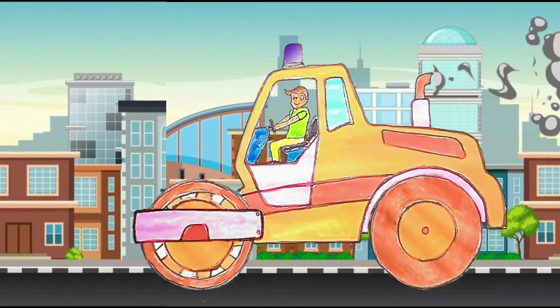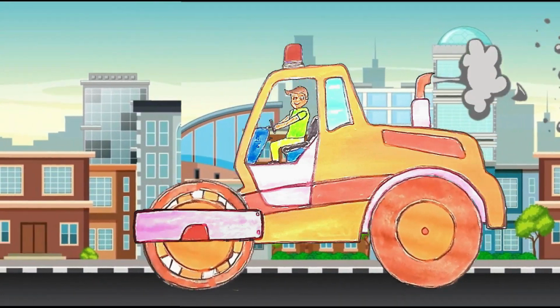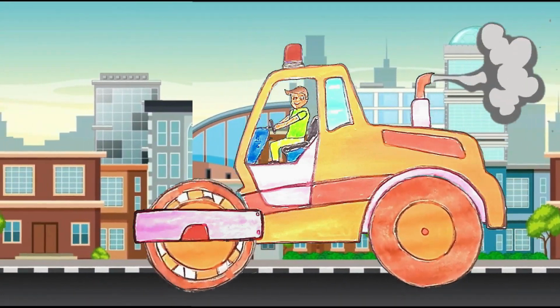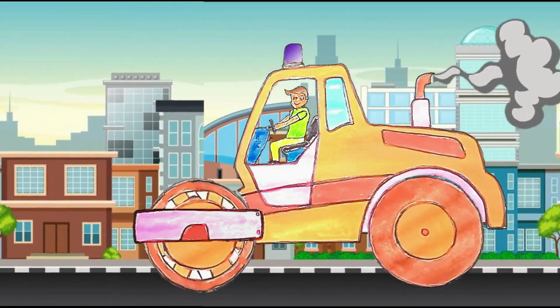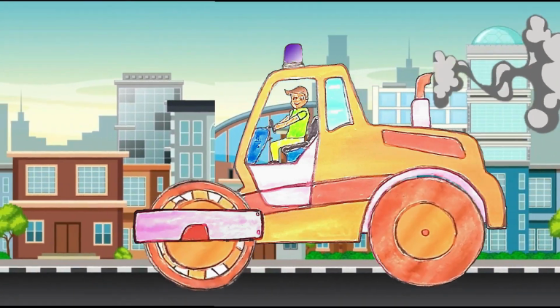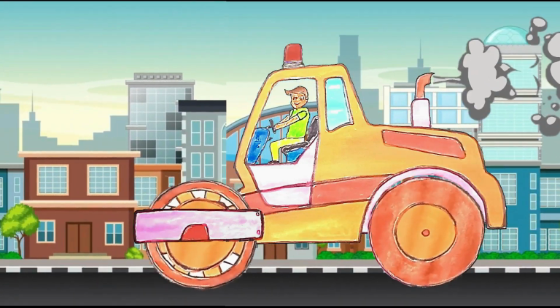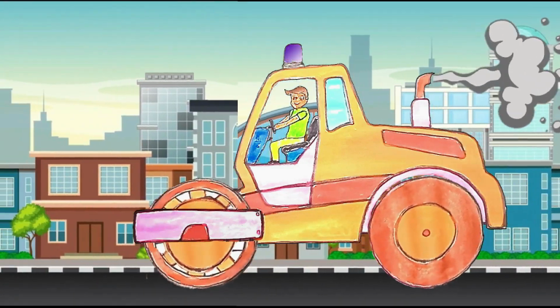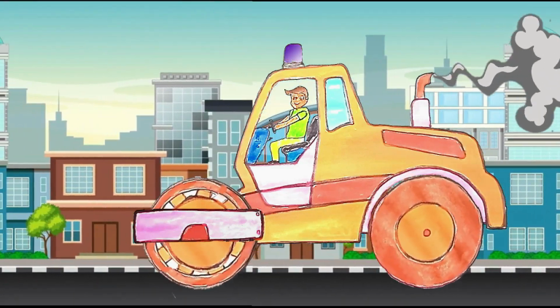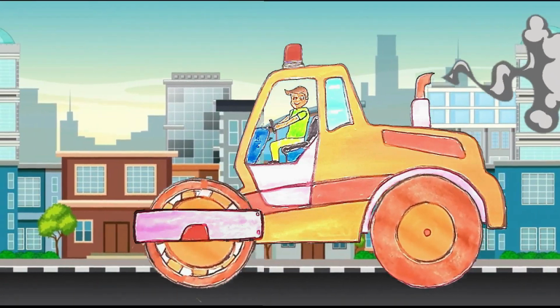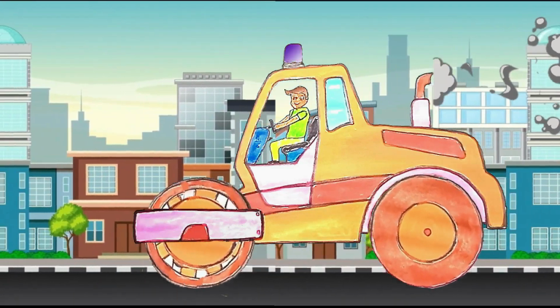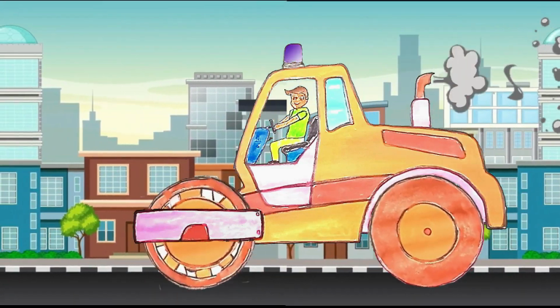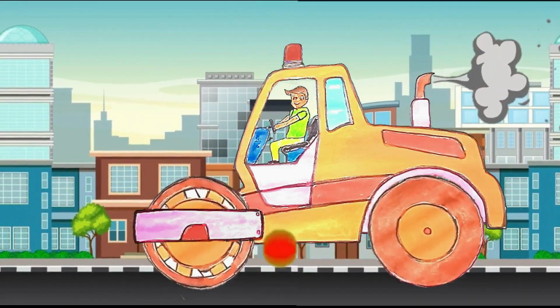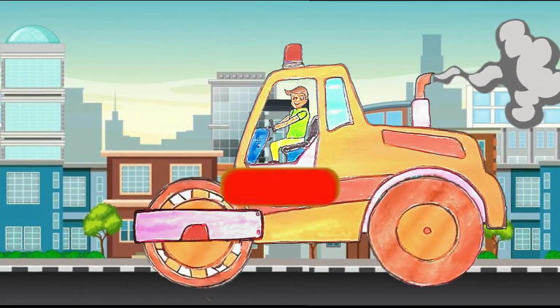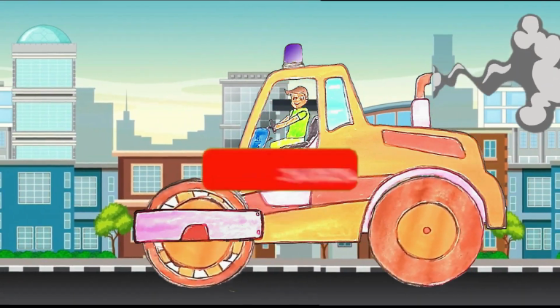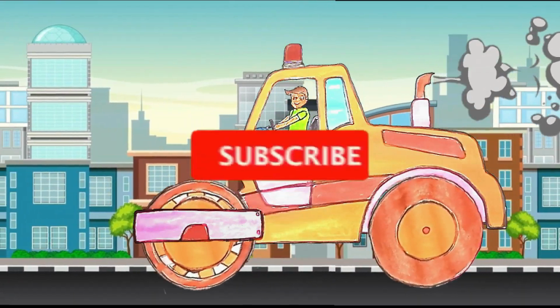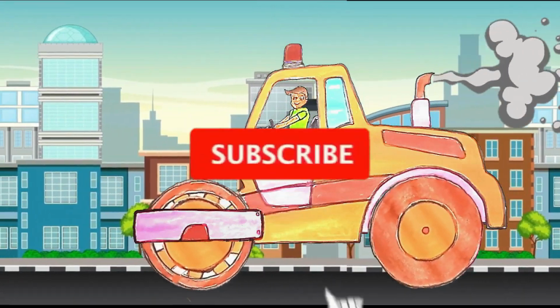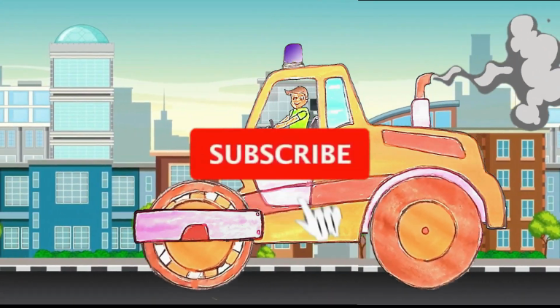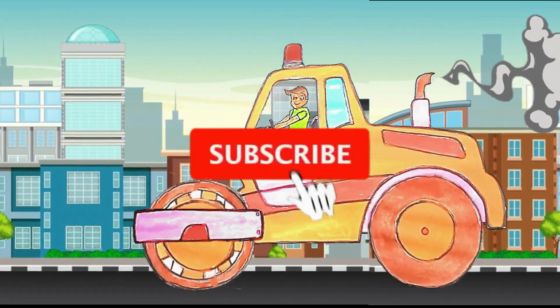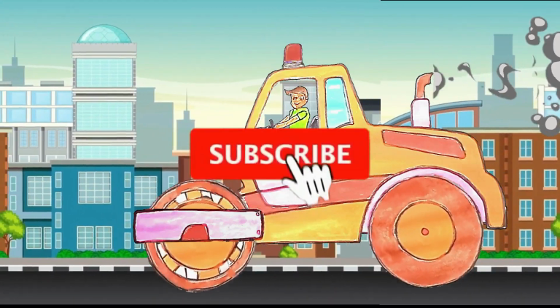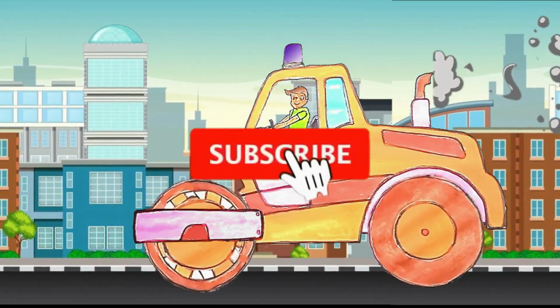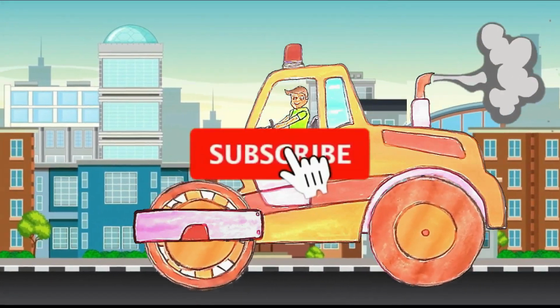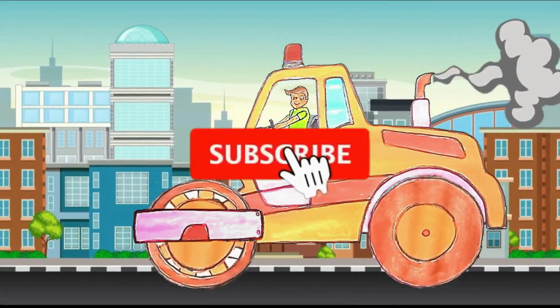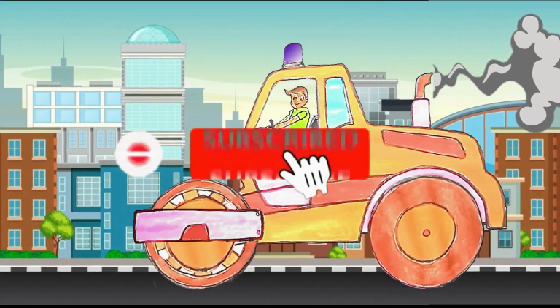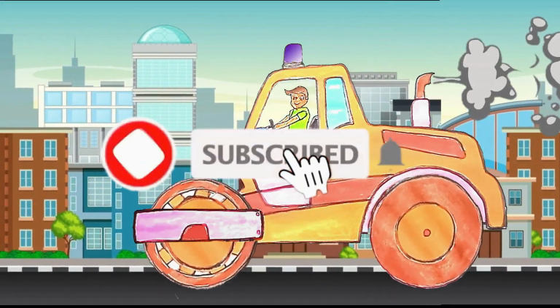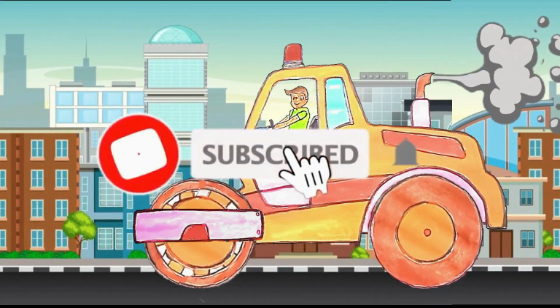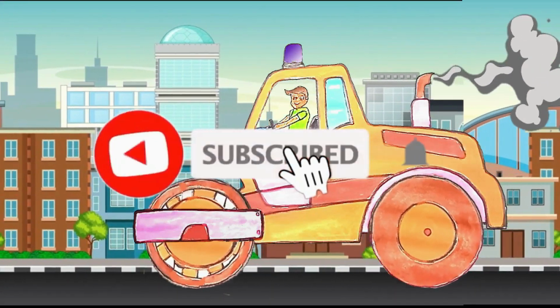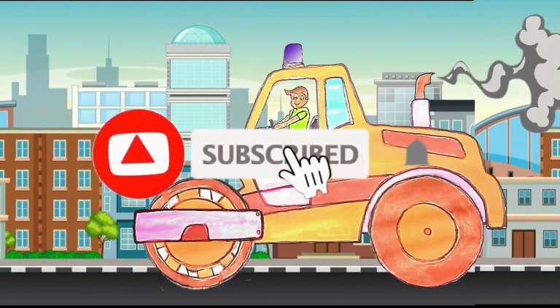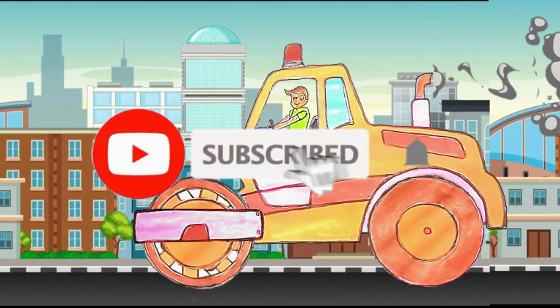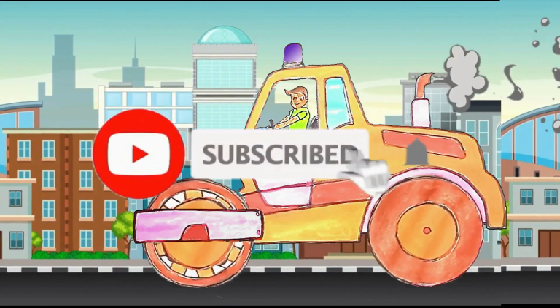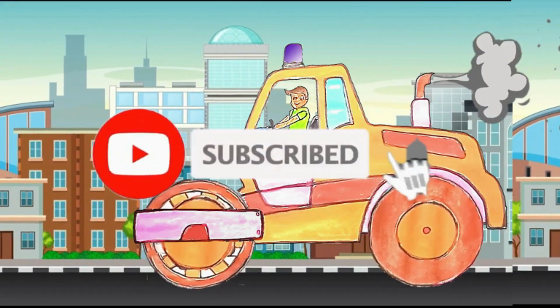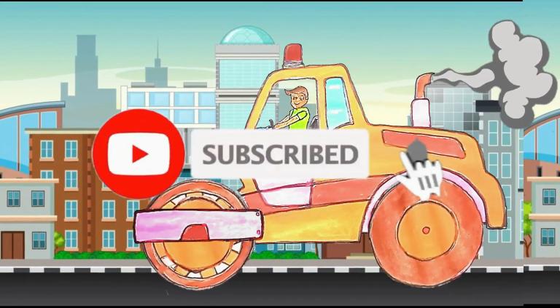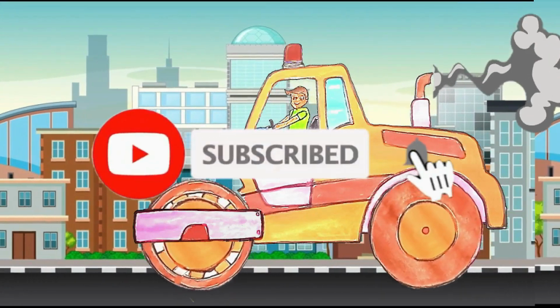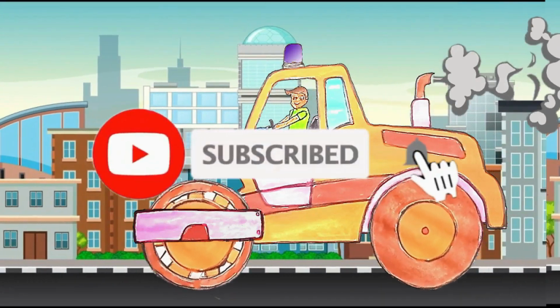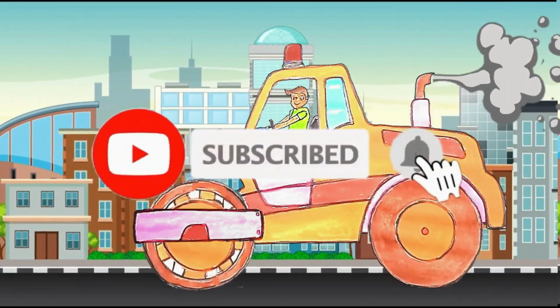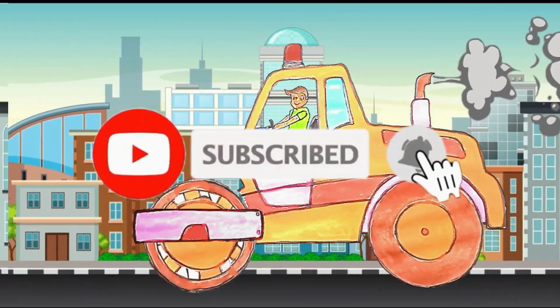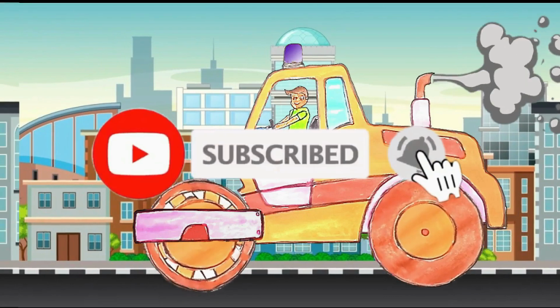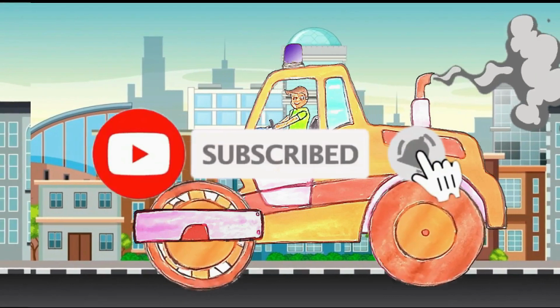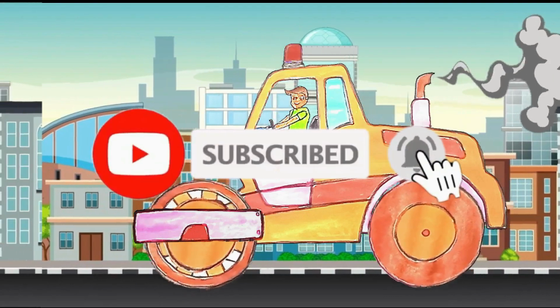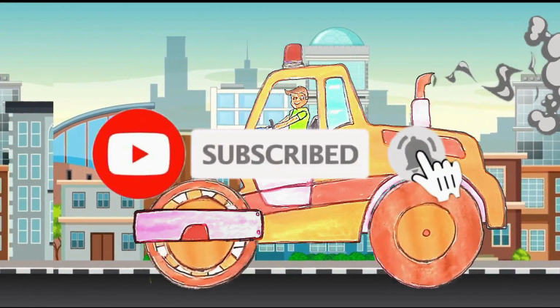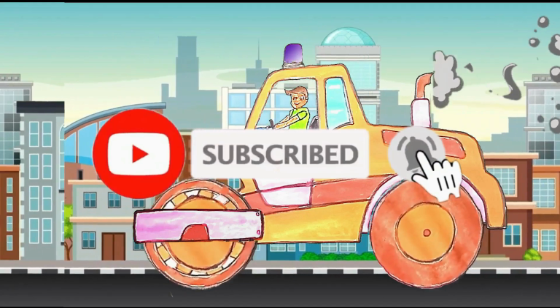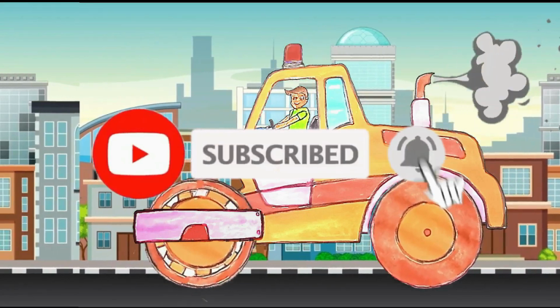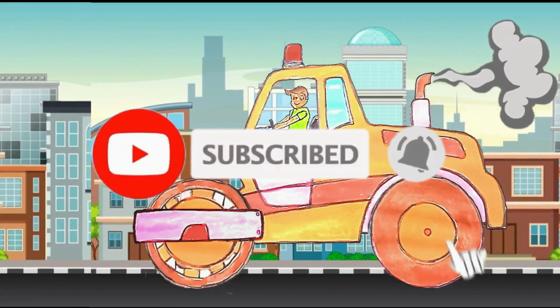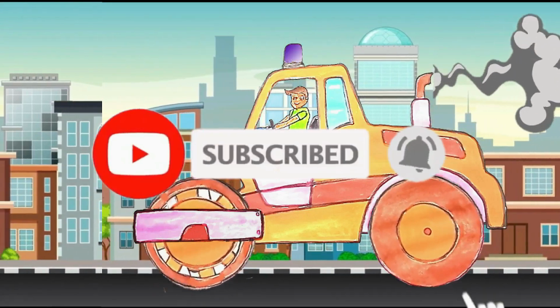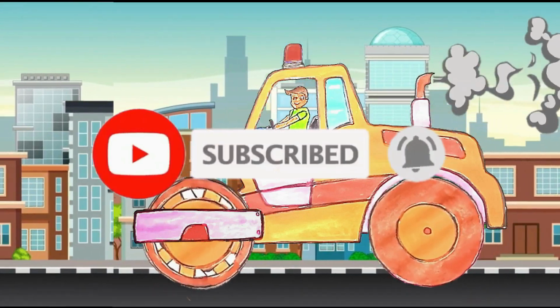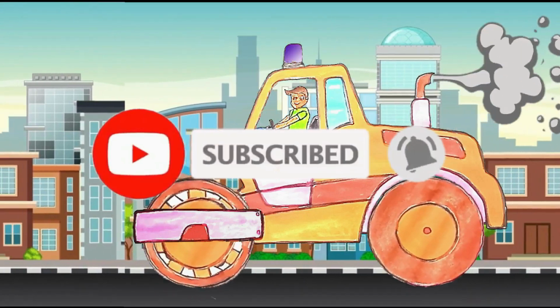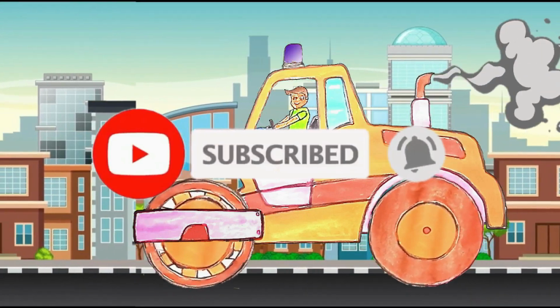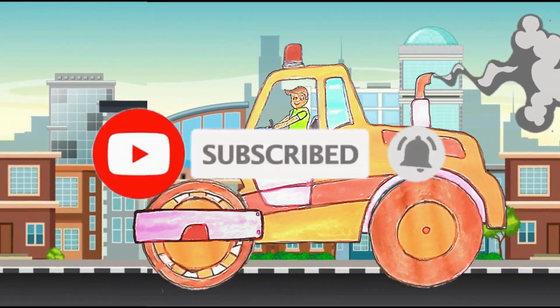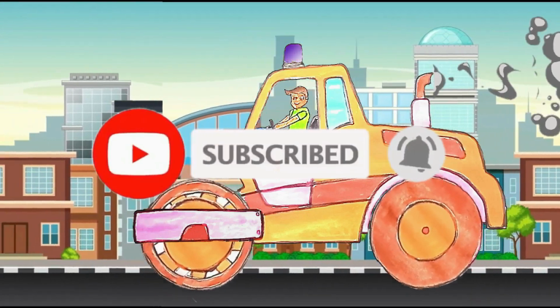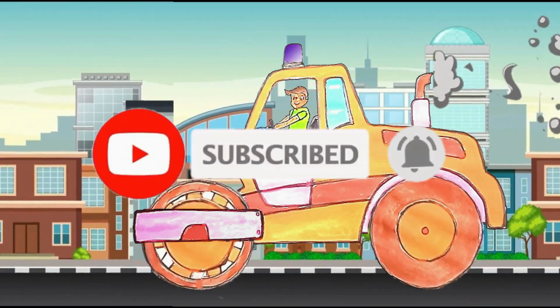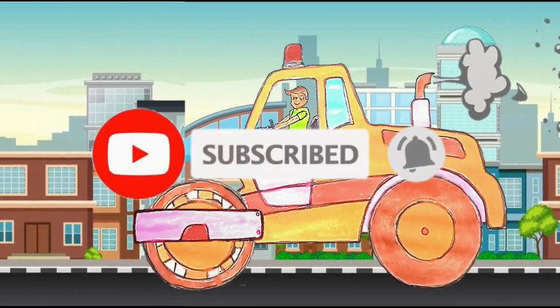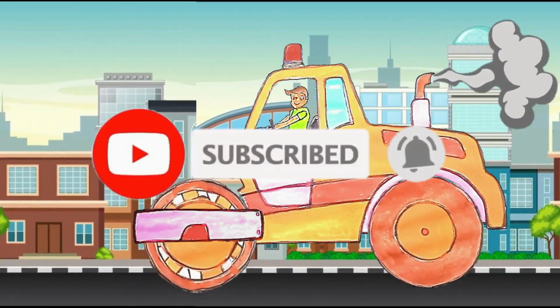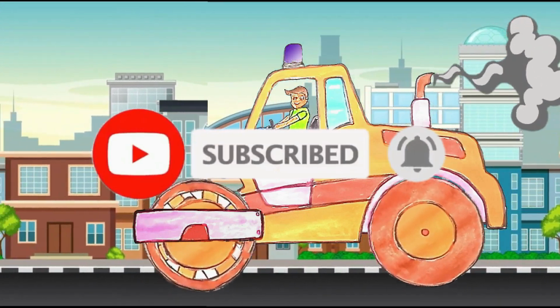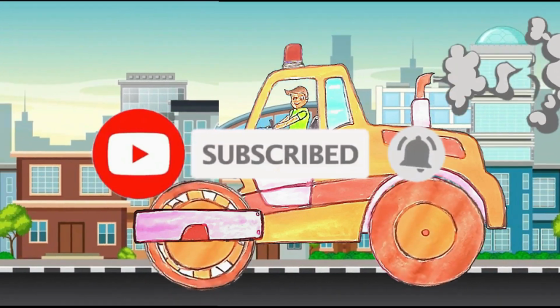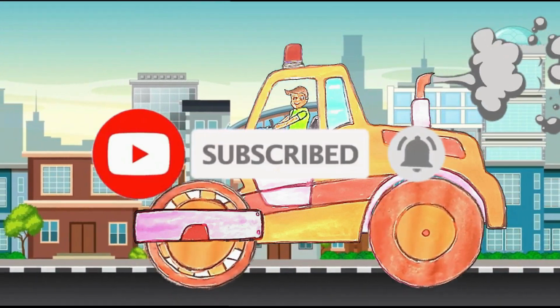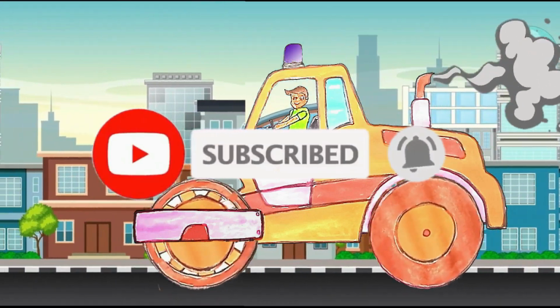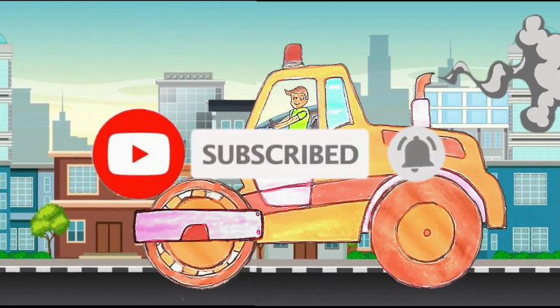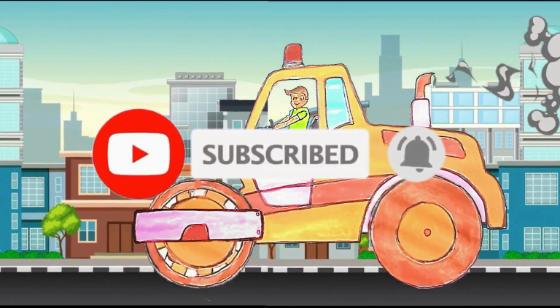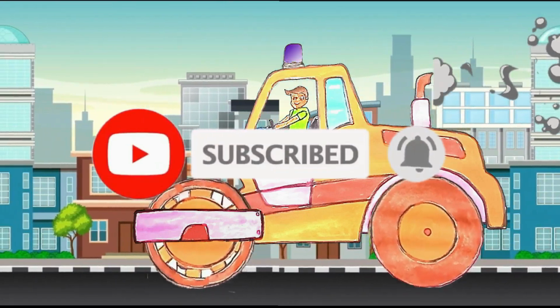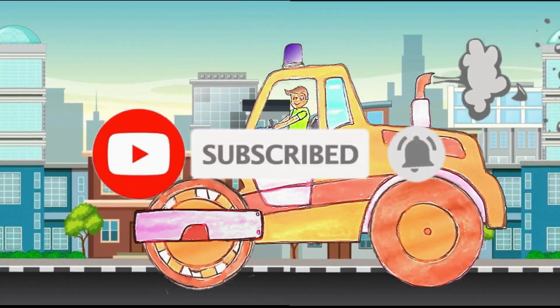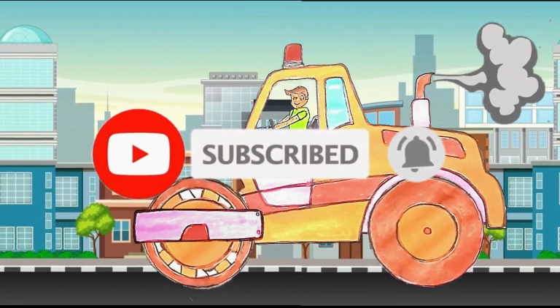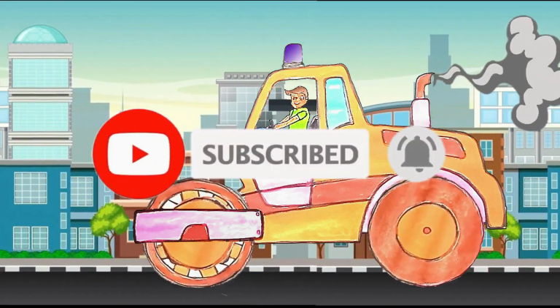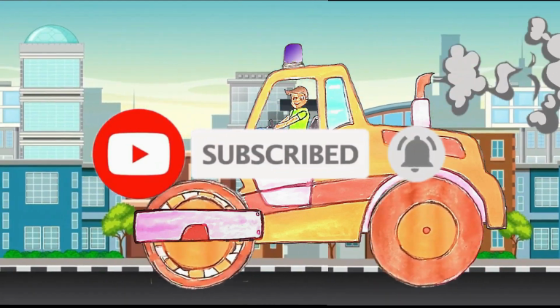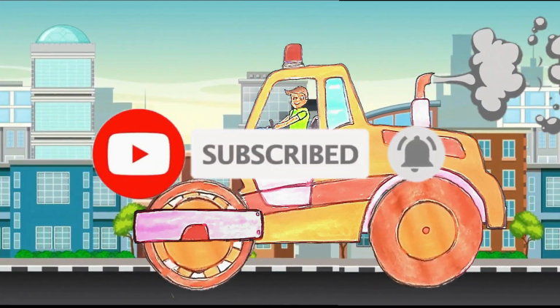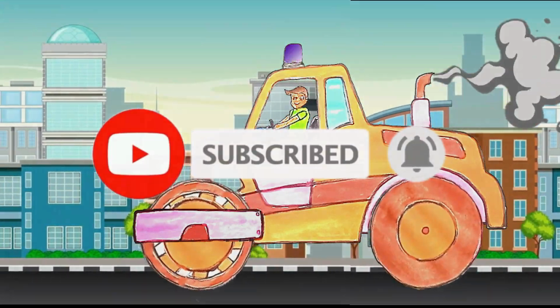And this is our road compactor vehicle. Thanks for accompanying Naysa. See you again in the next video.